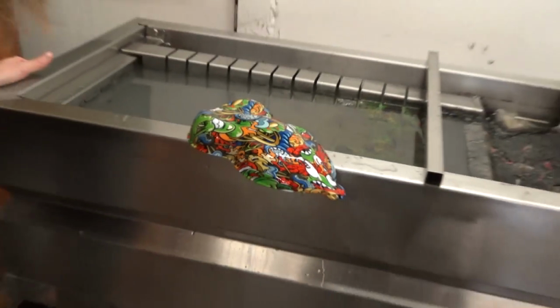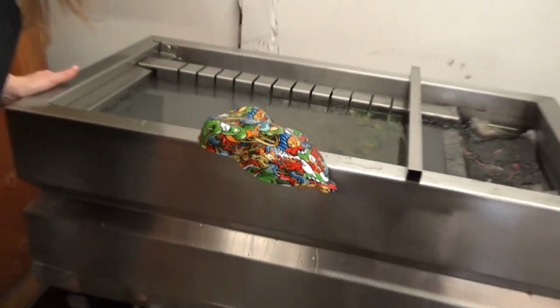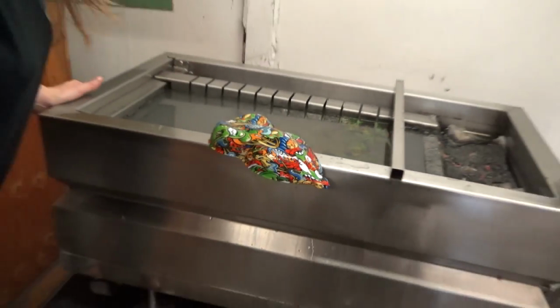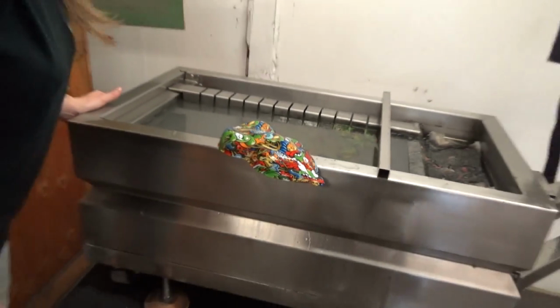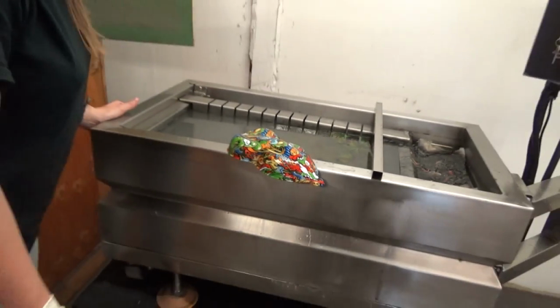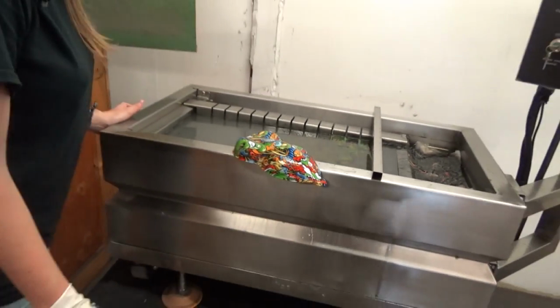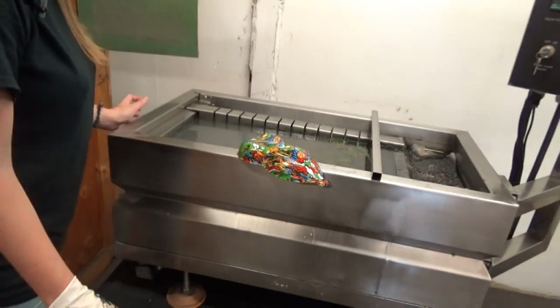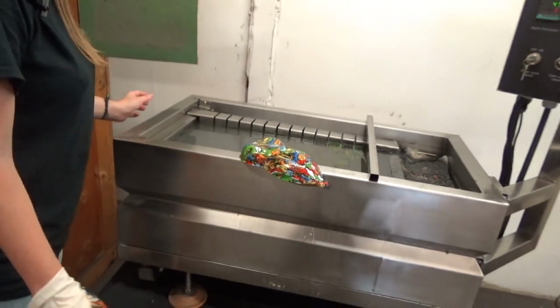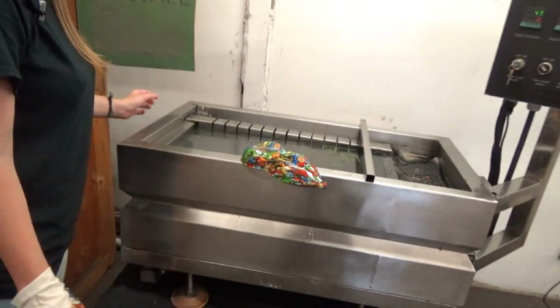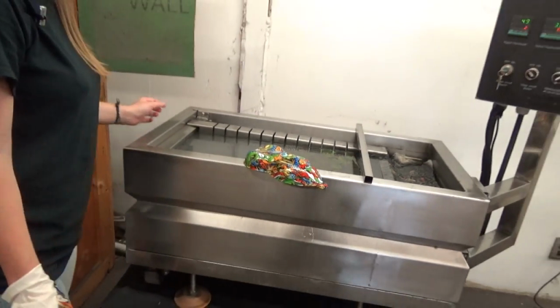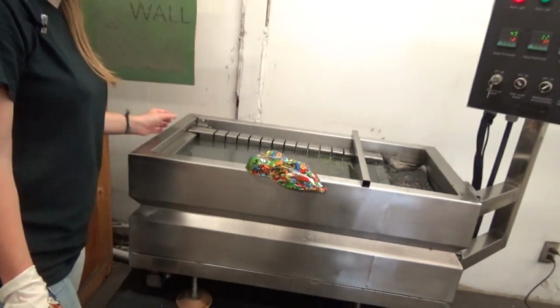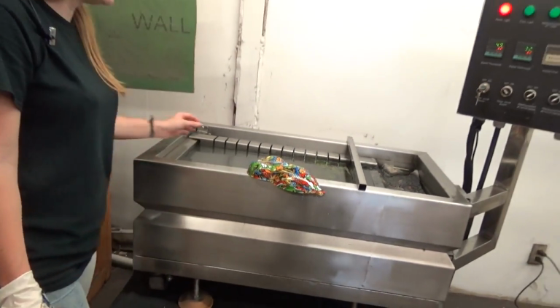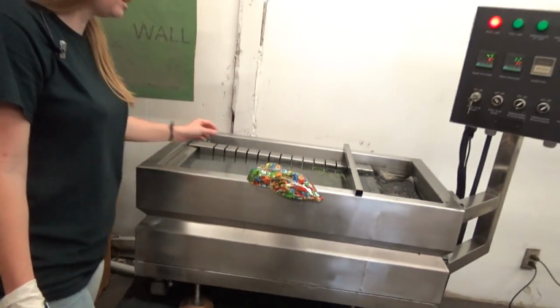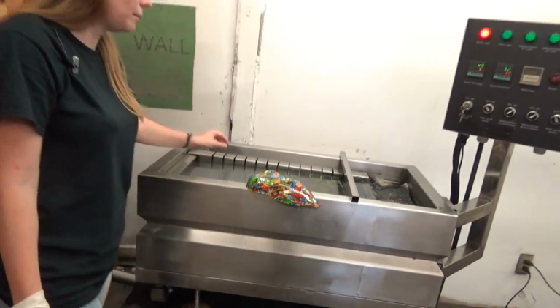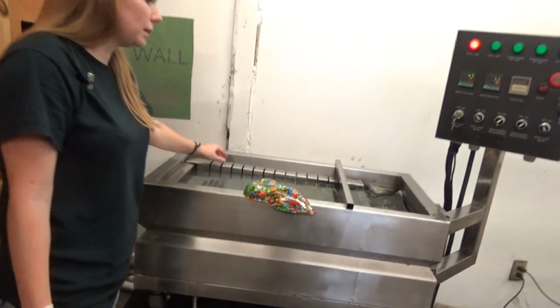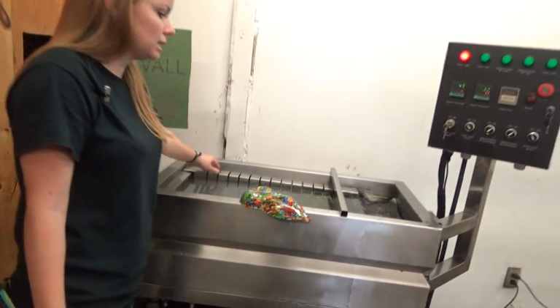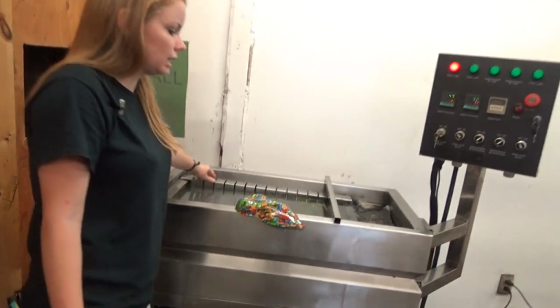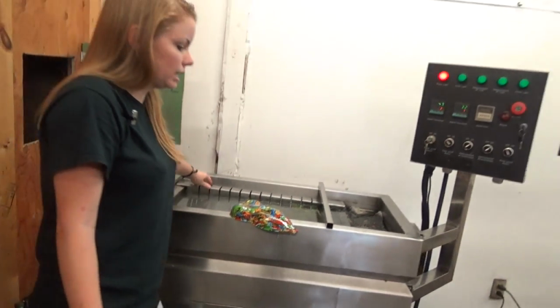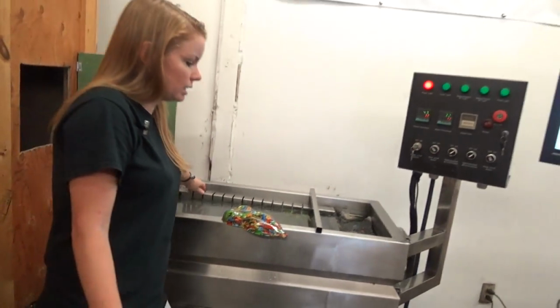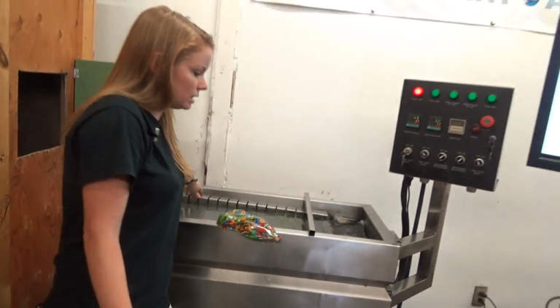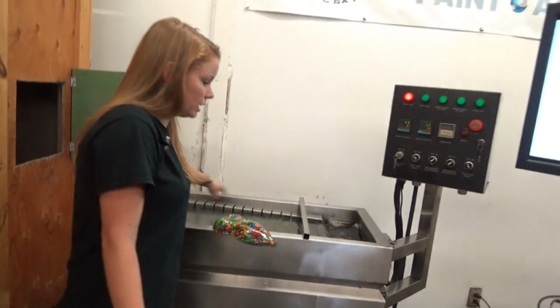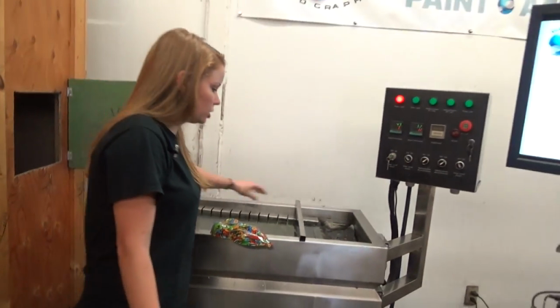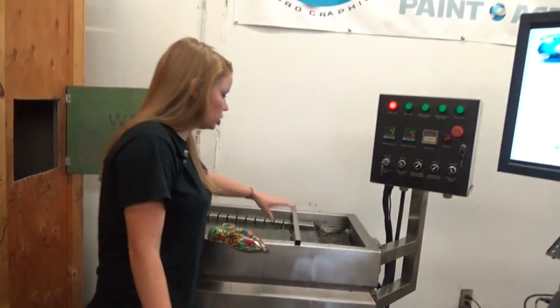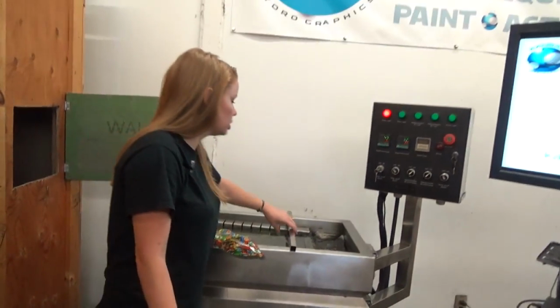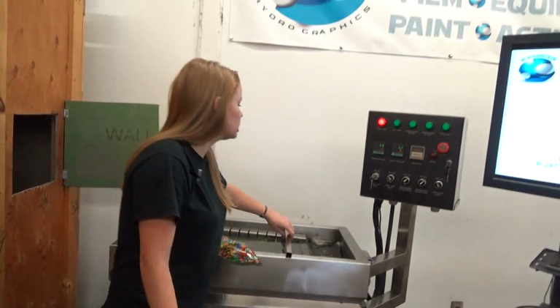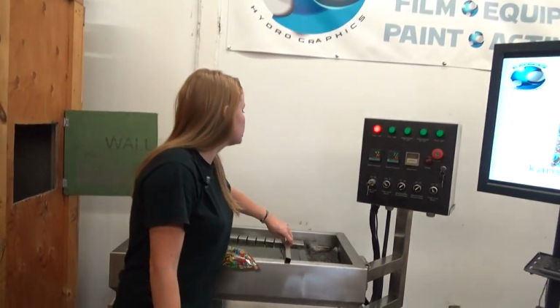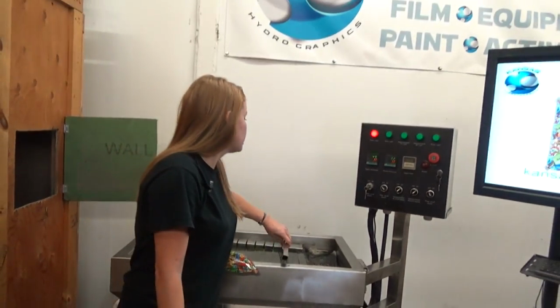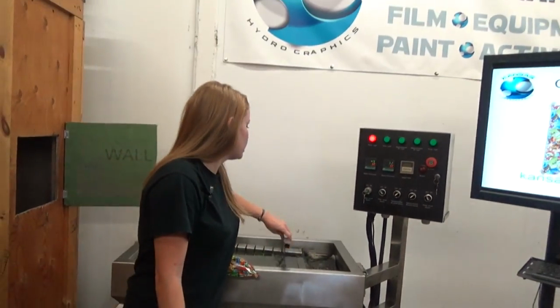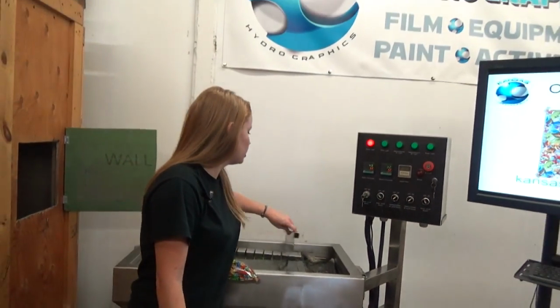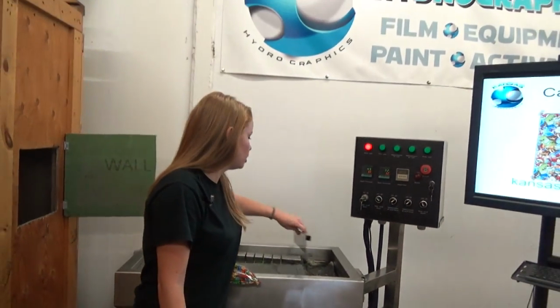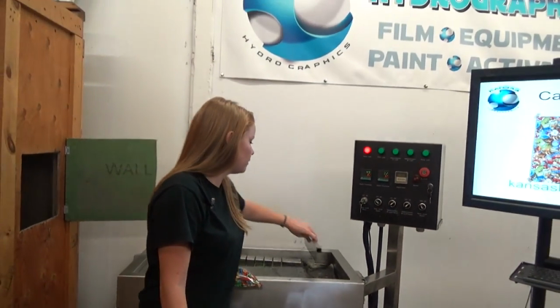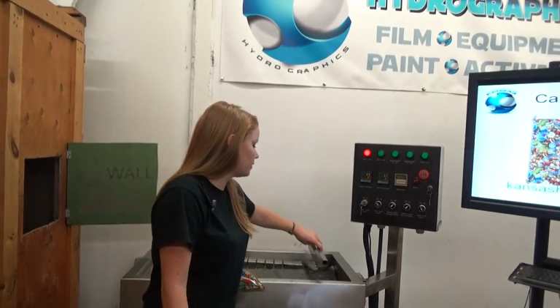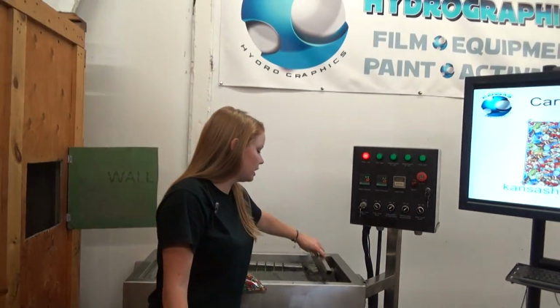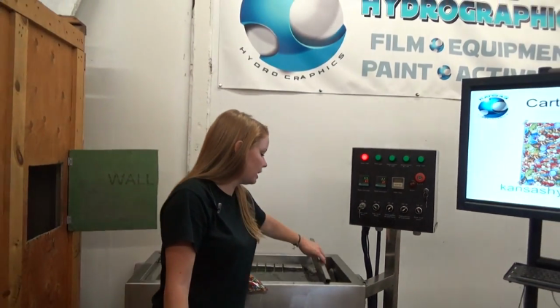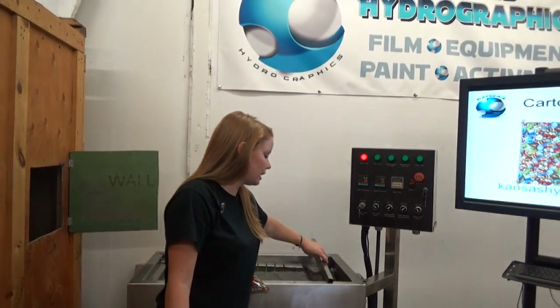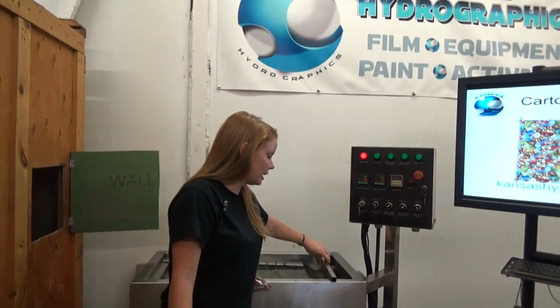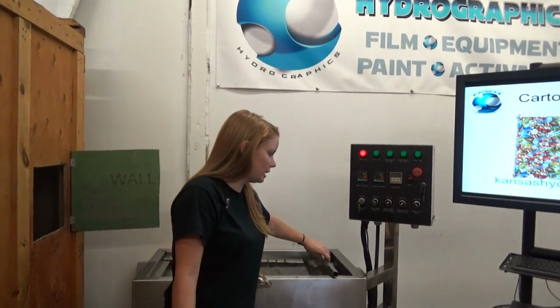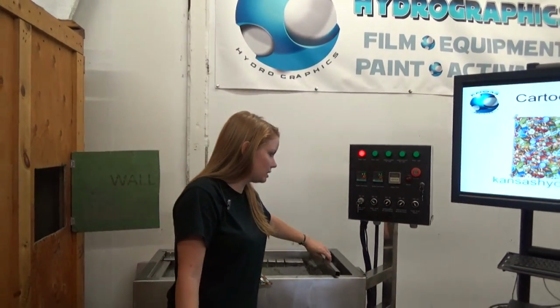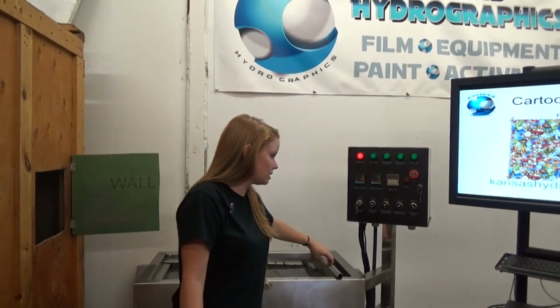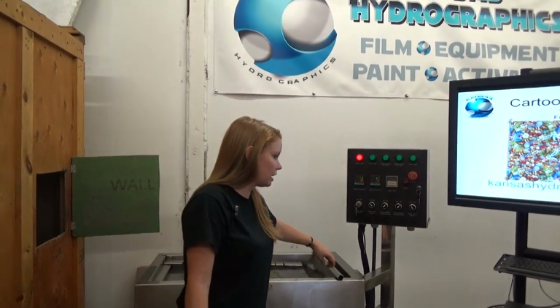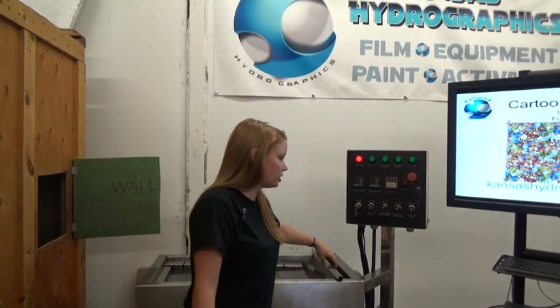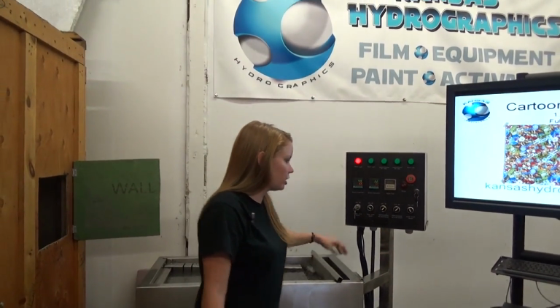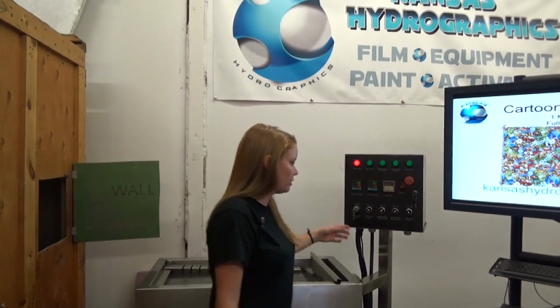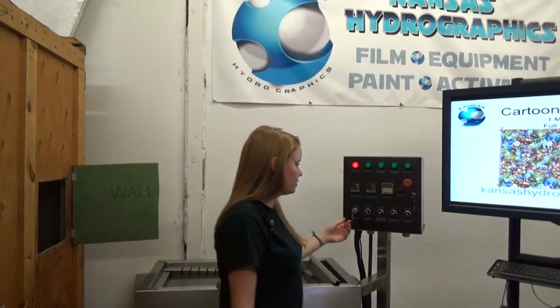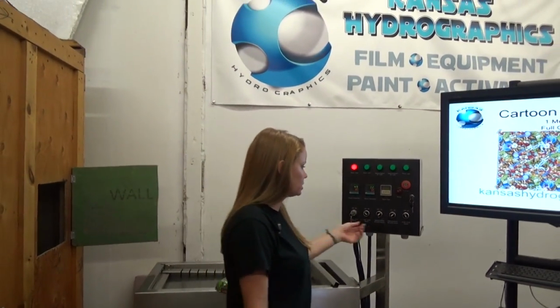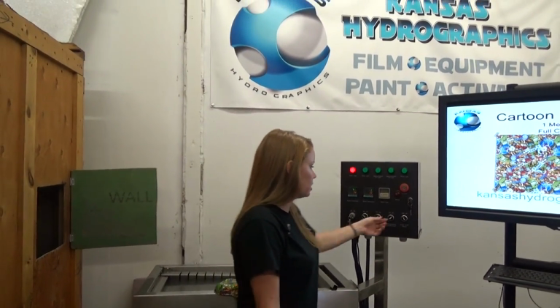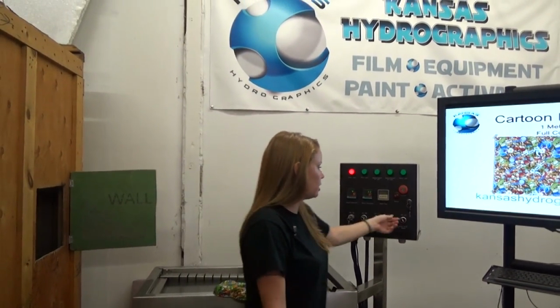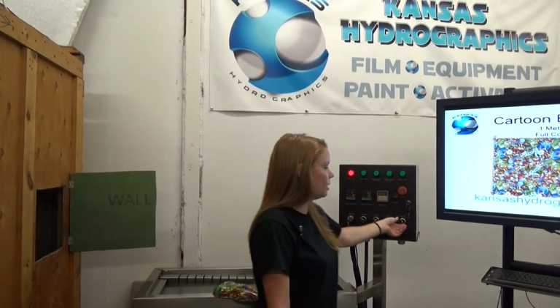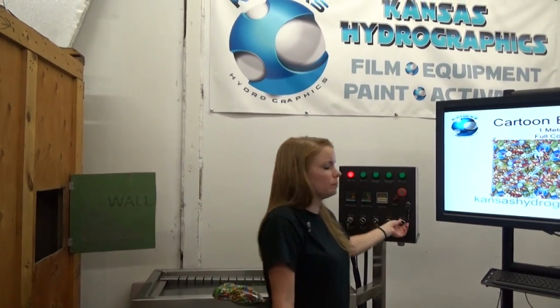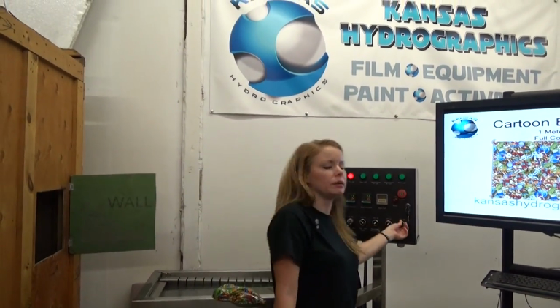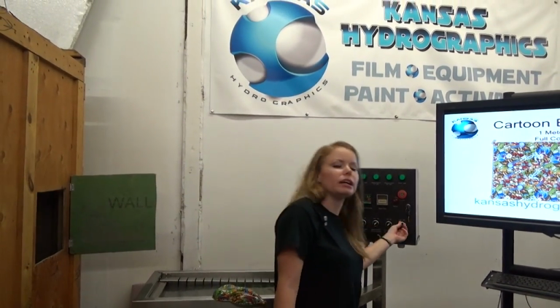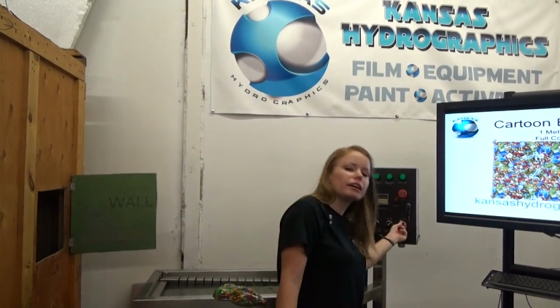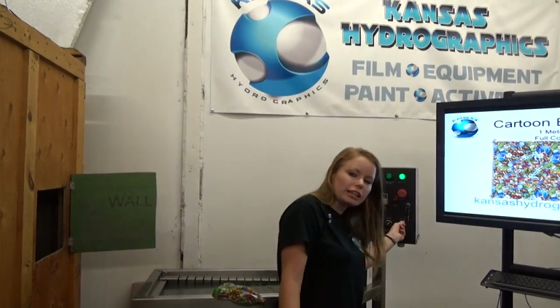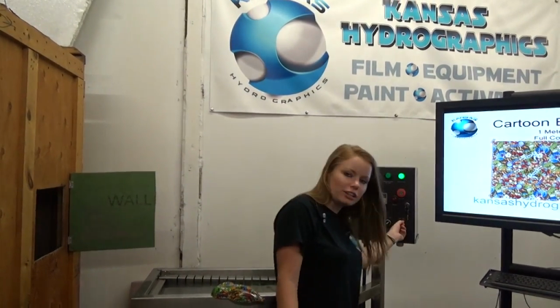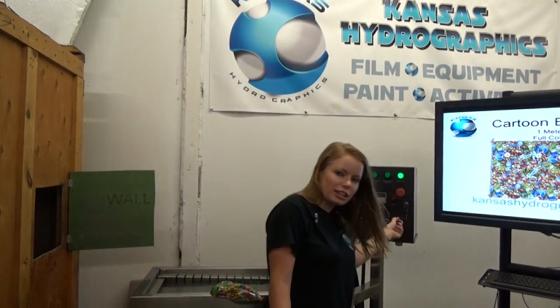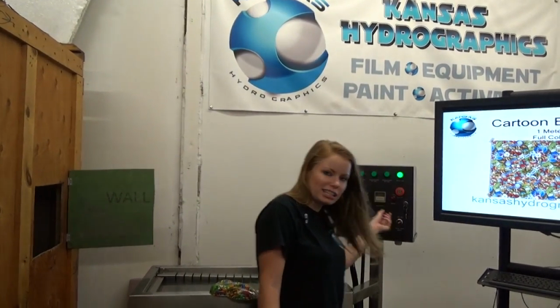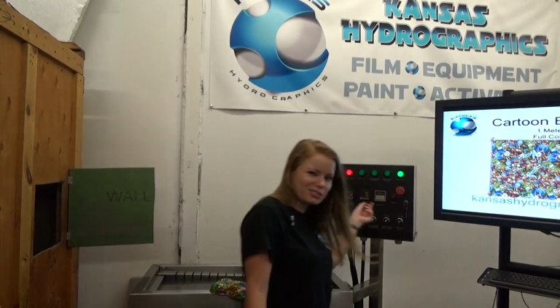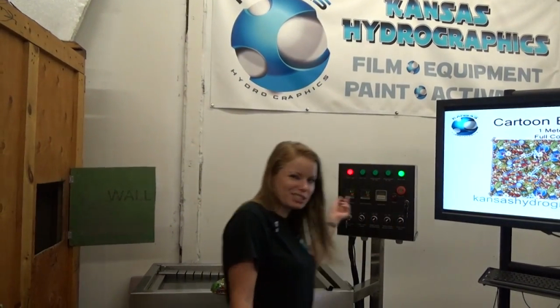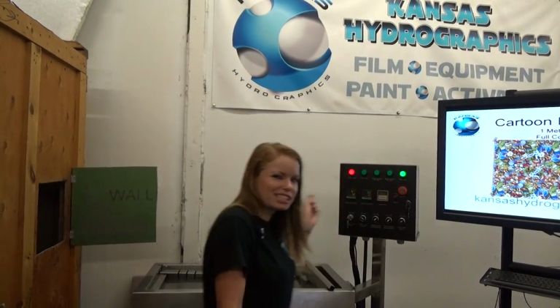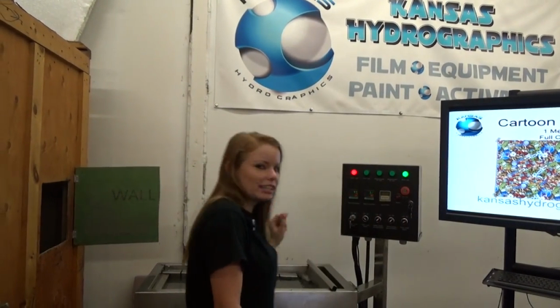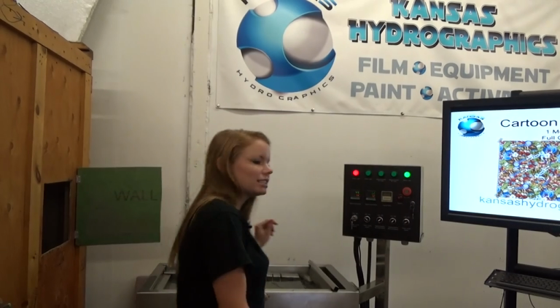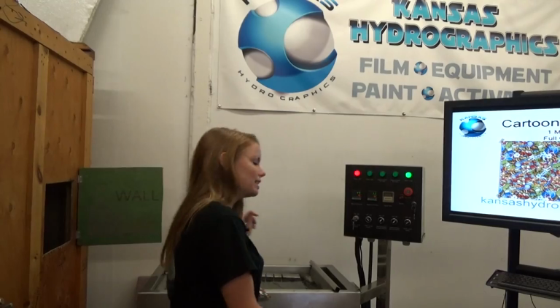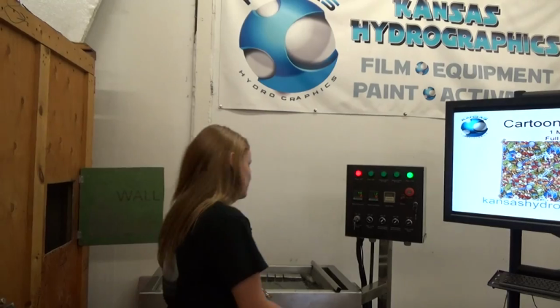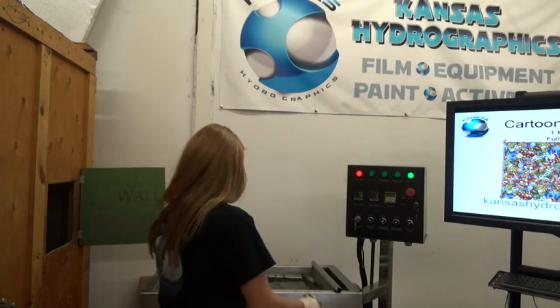Anyway, that will be in the miscellaneous section and you can find it at kansashydrographics.com. Thank you guys, we'll see you next time.